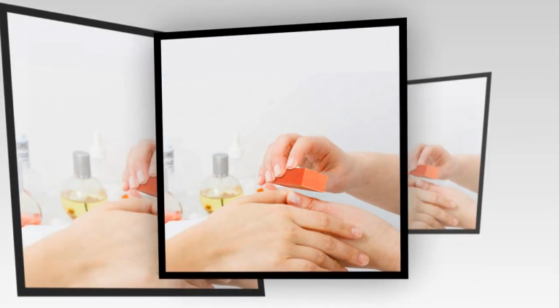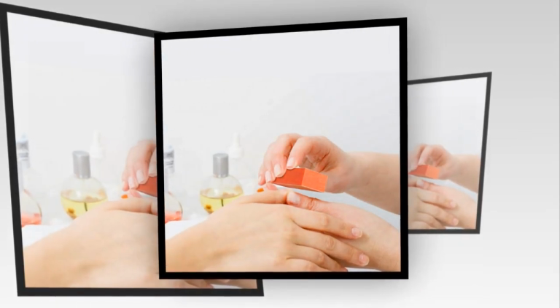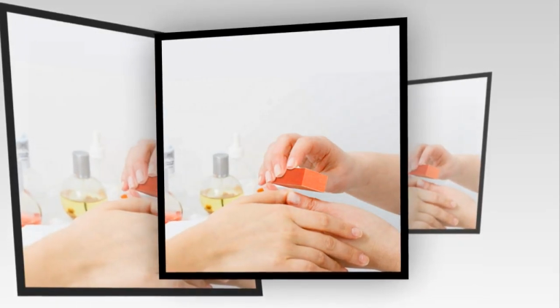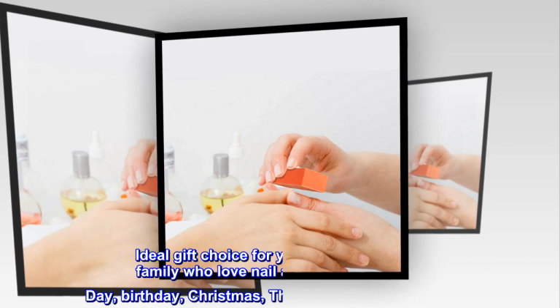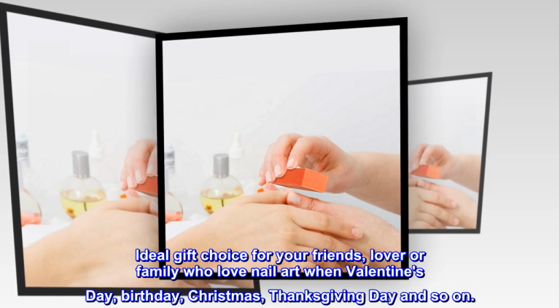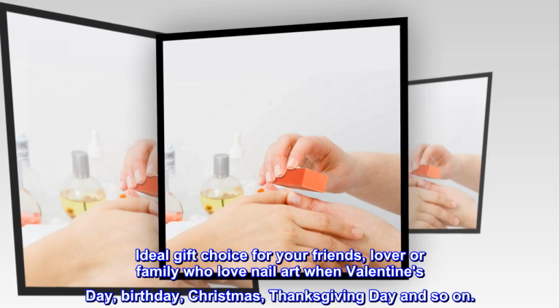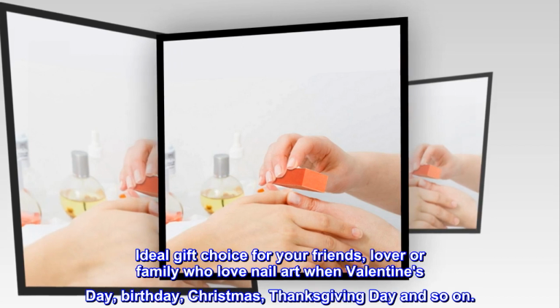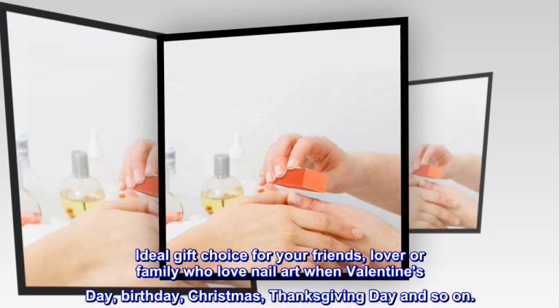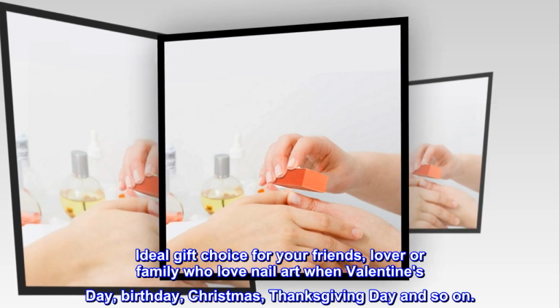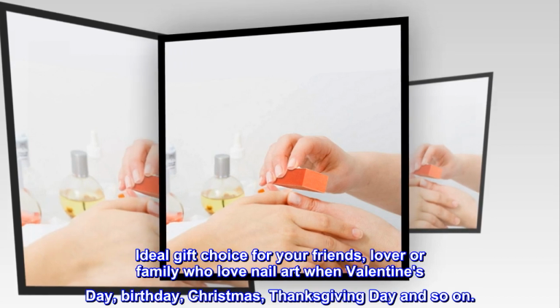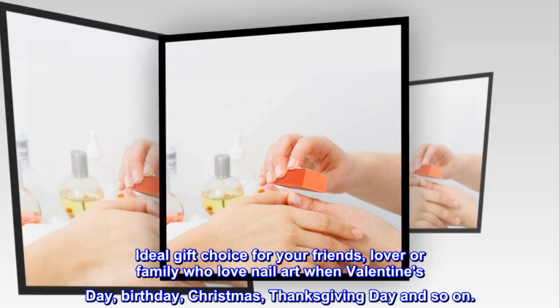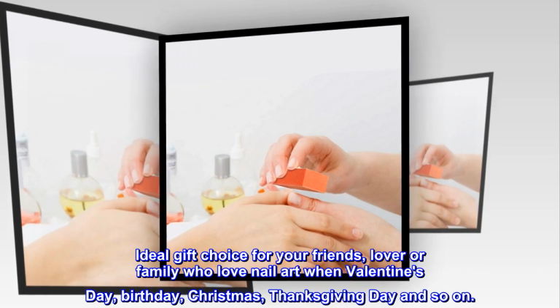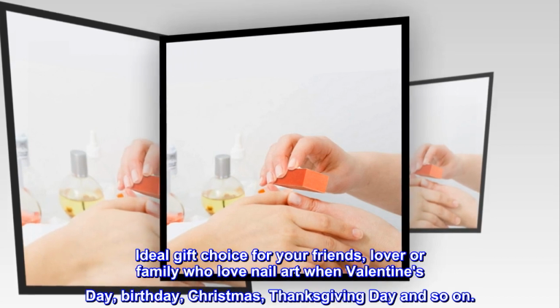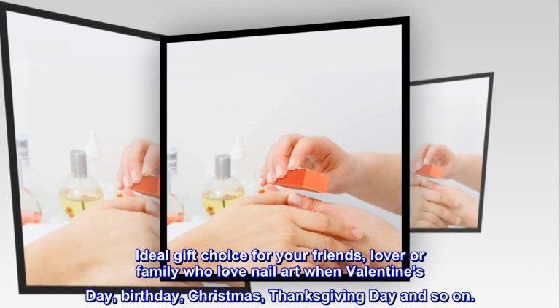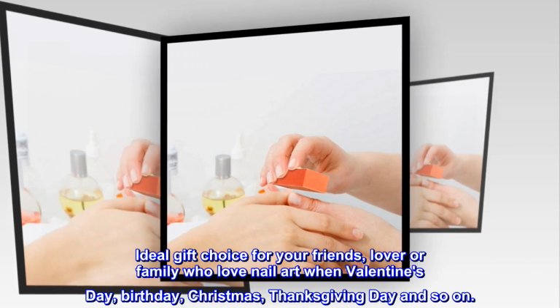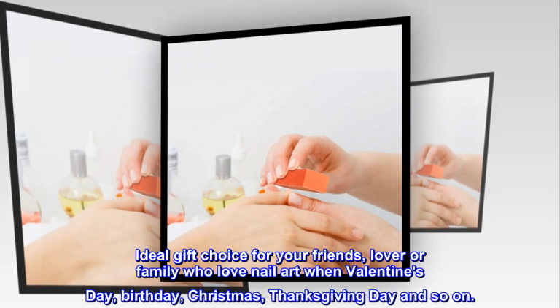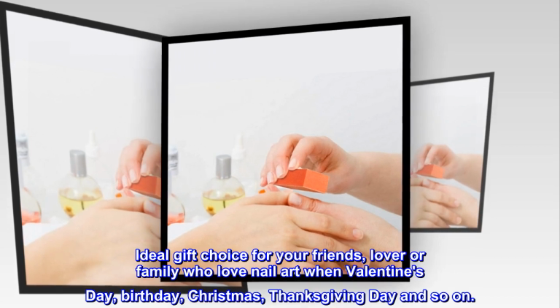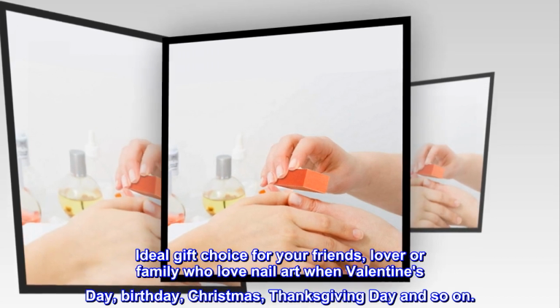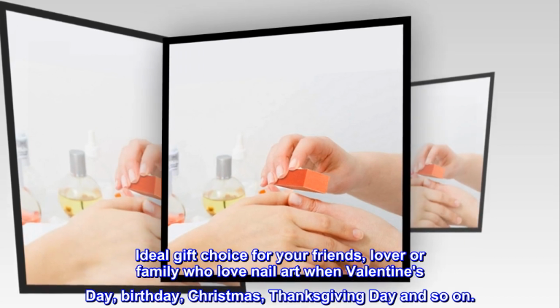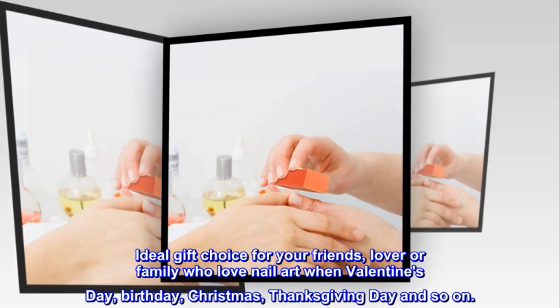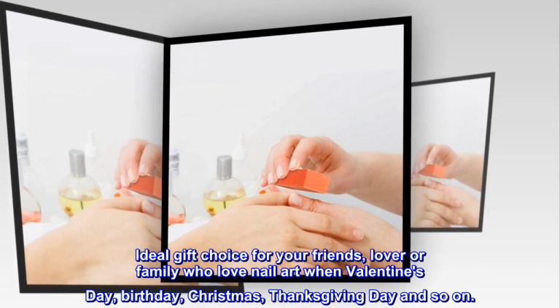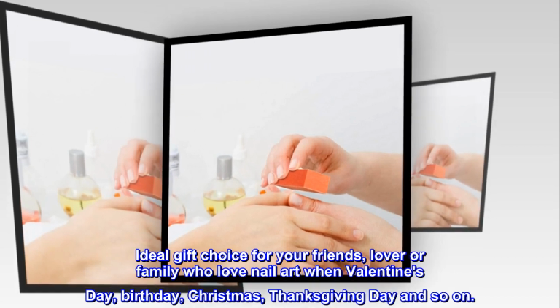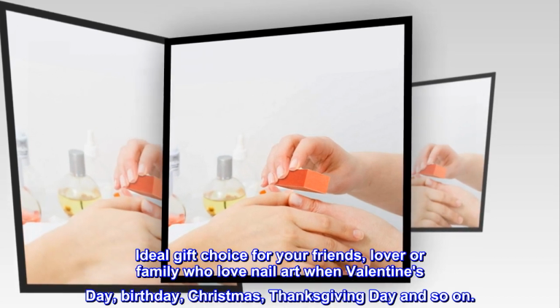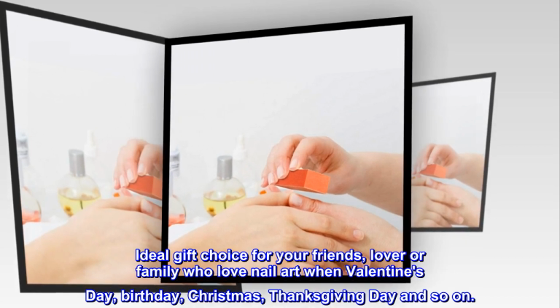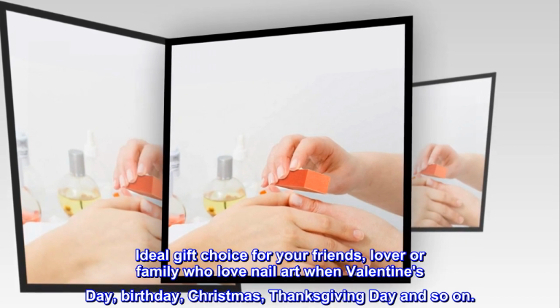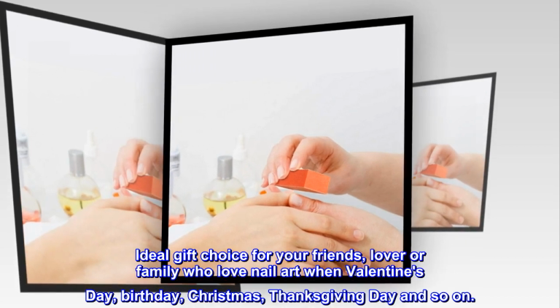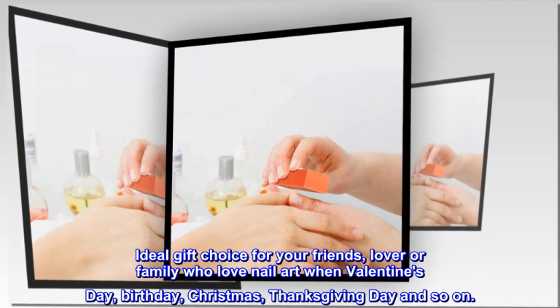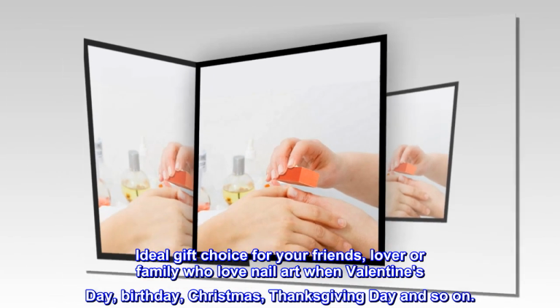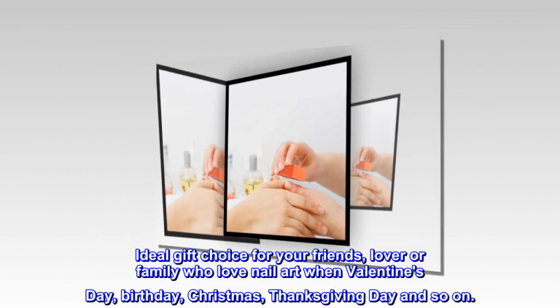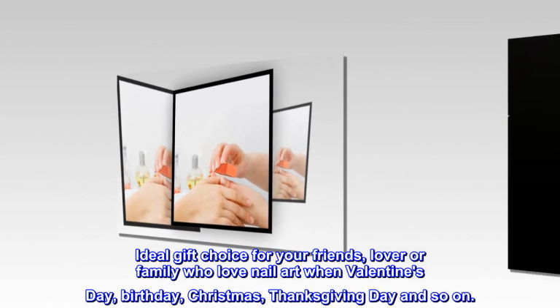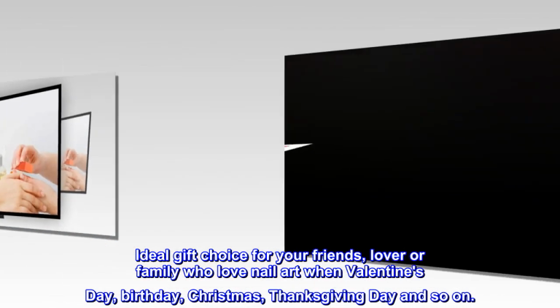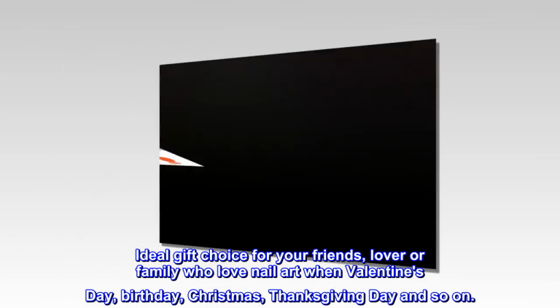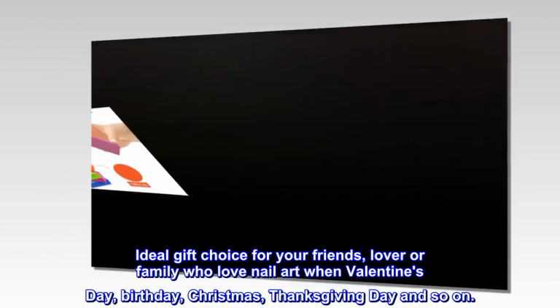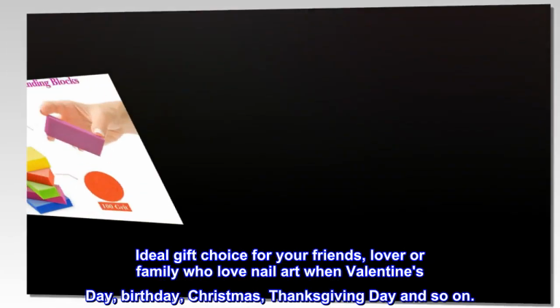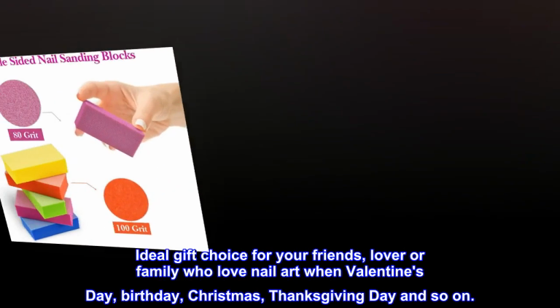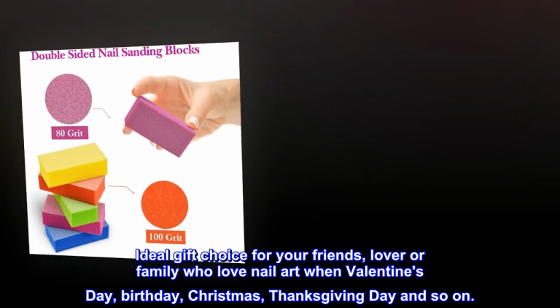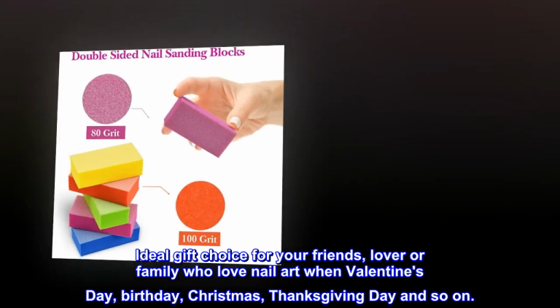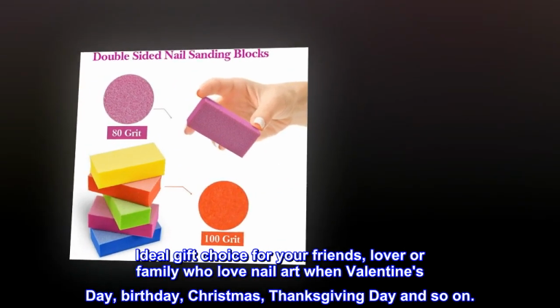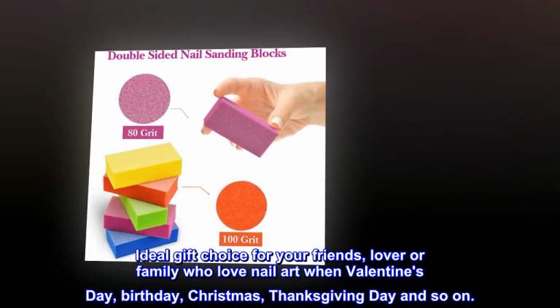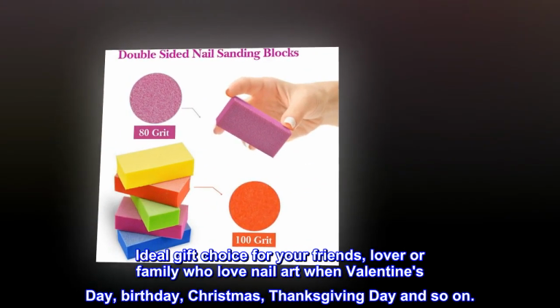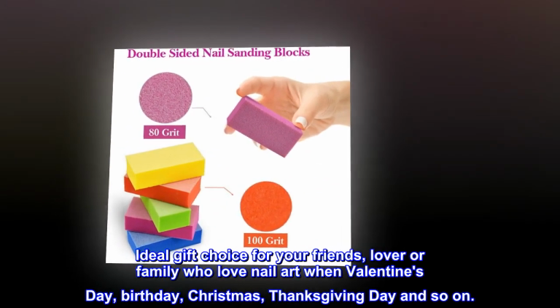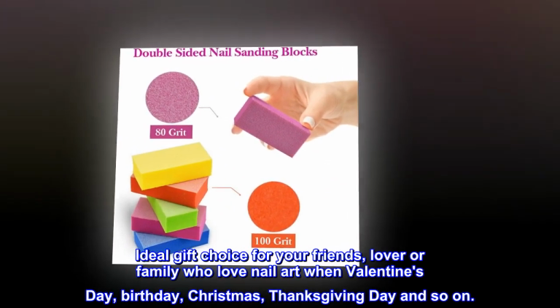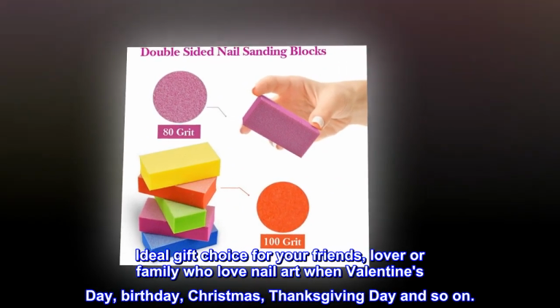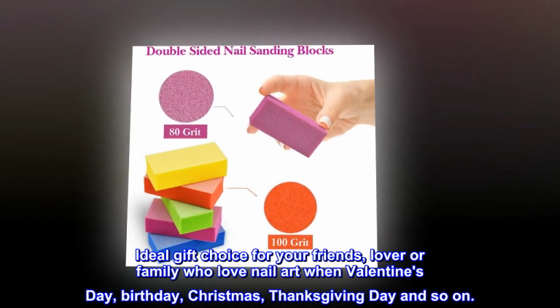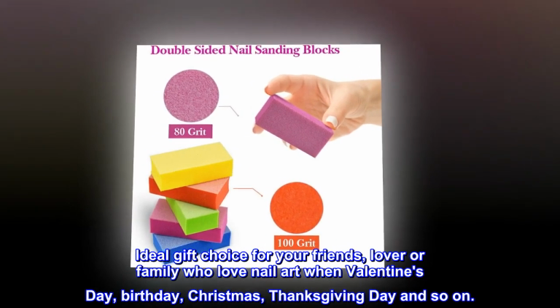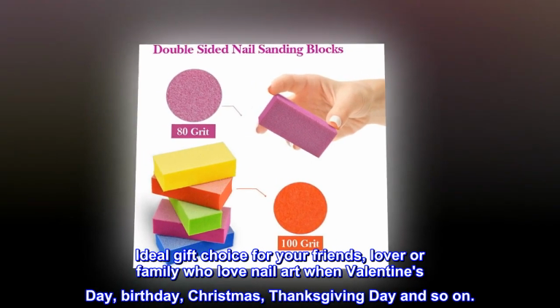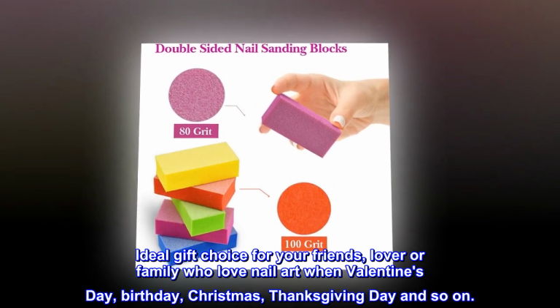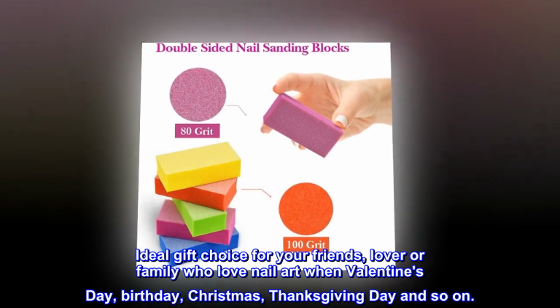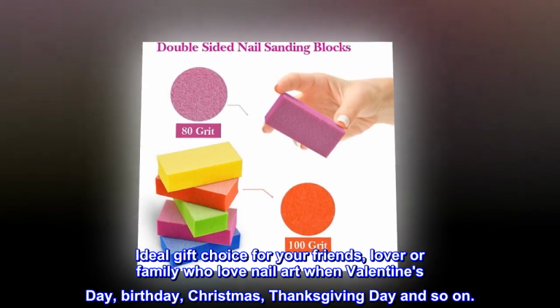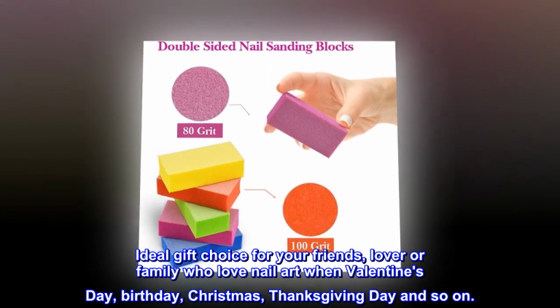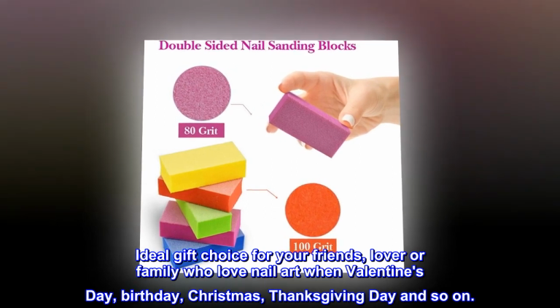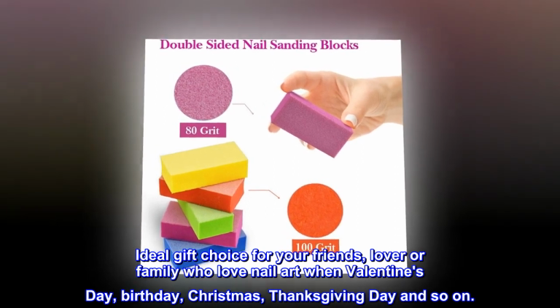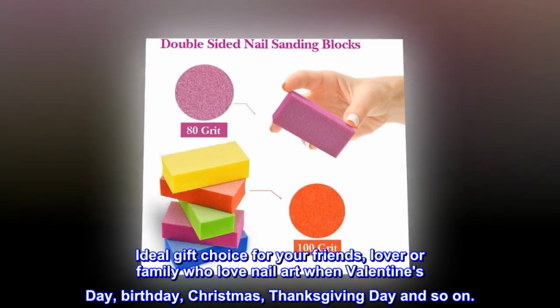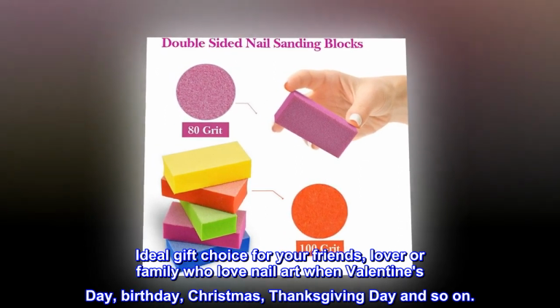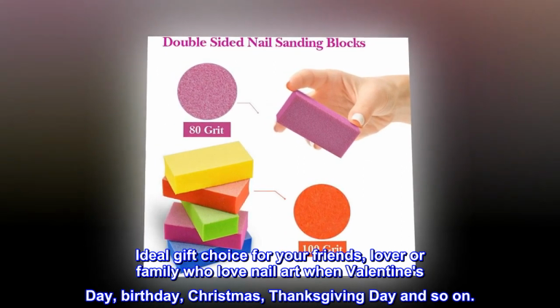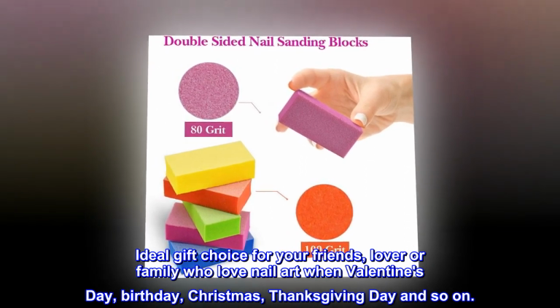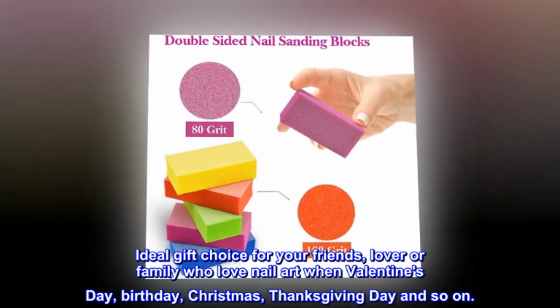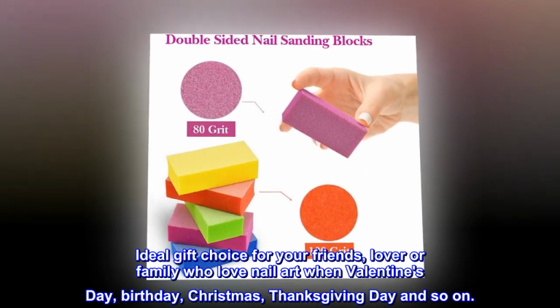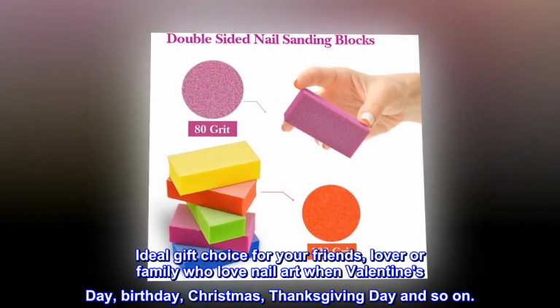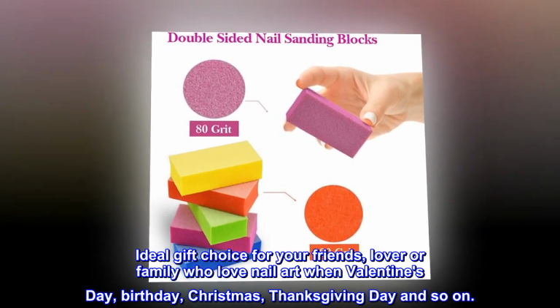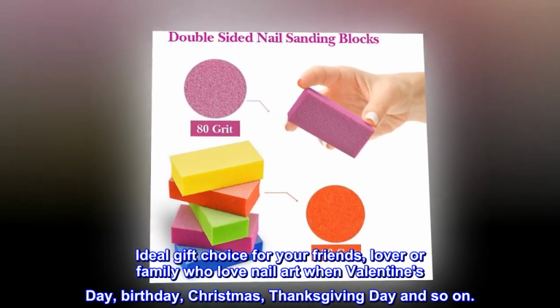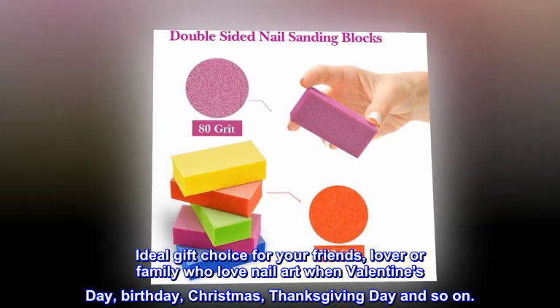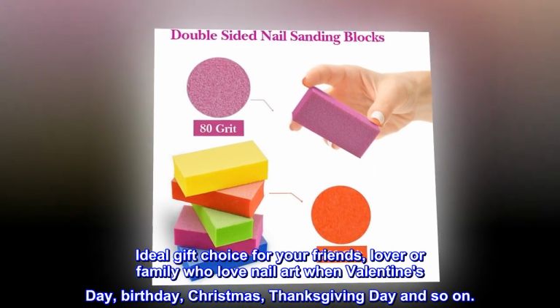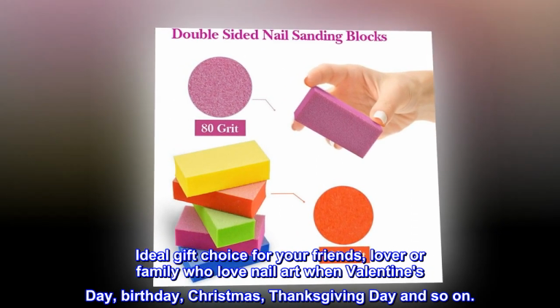An ideal gift choice for your friends, lover, or family who love nail art — perfect for Valentine's Day, birthday, Christmas, Thanksgiving Day, and so on.